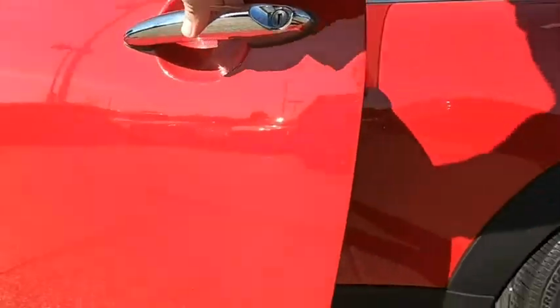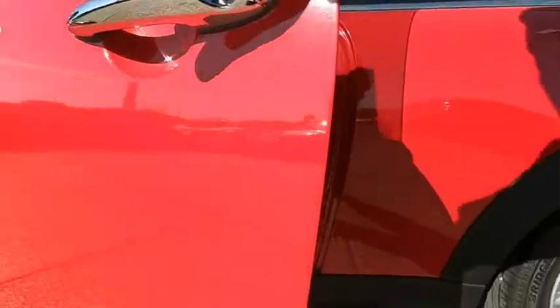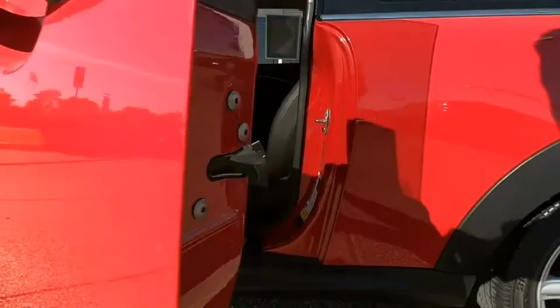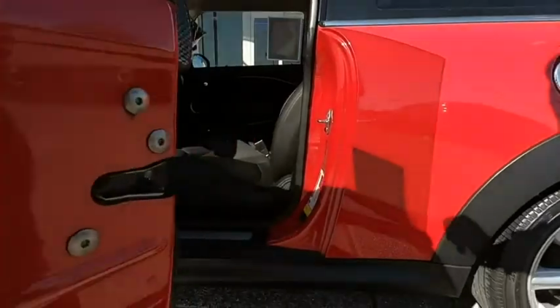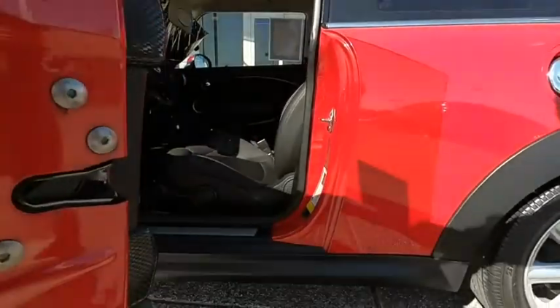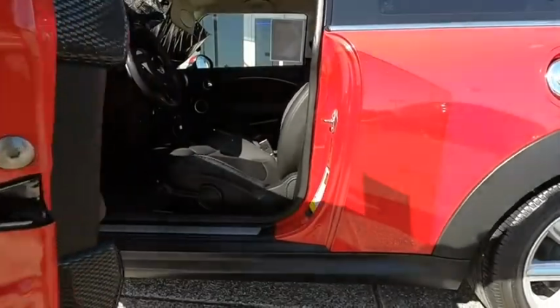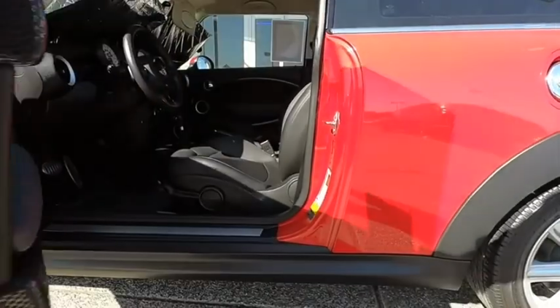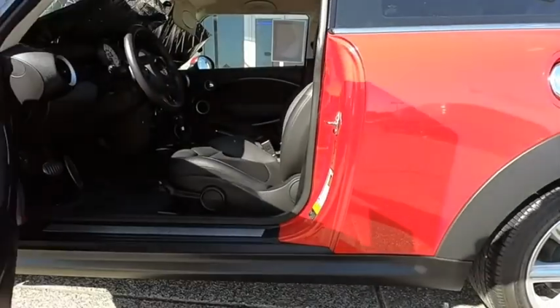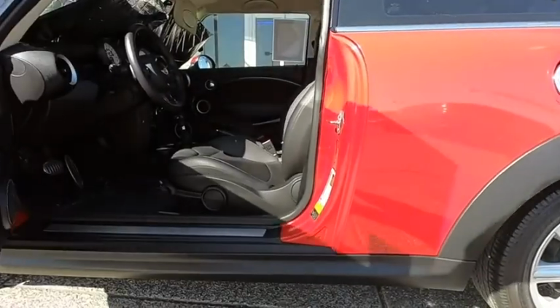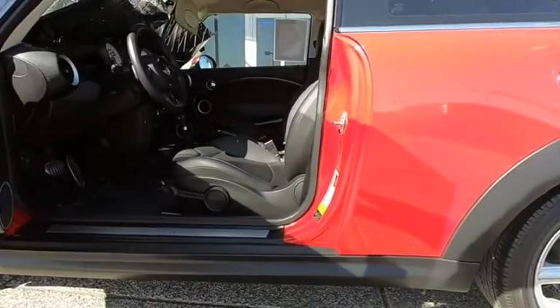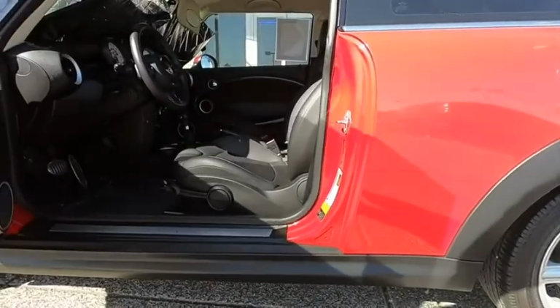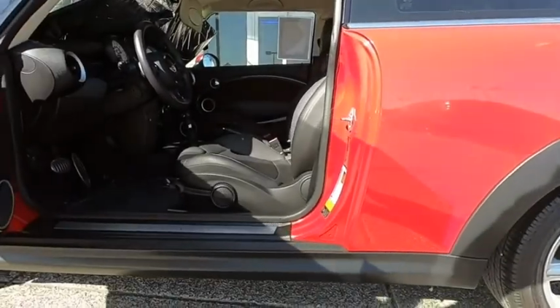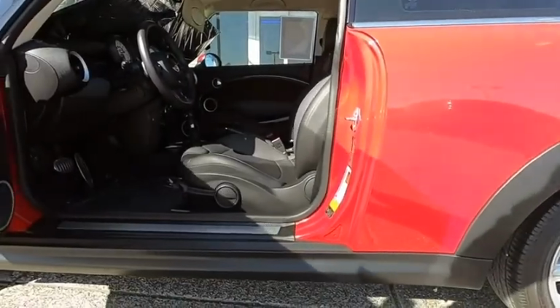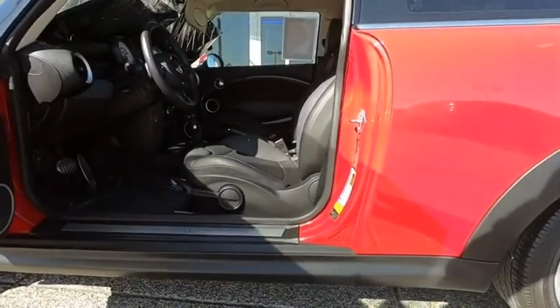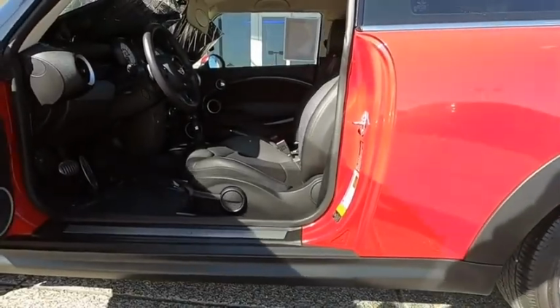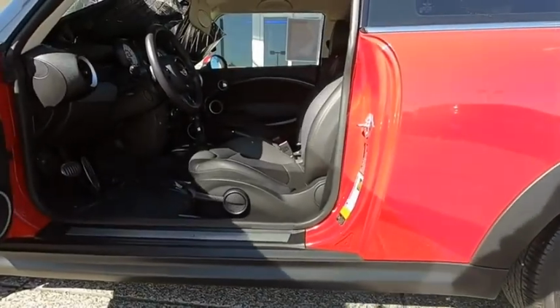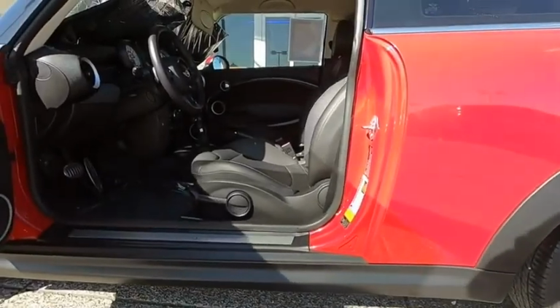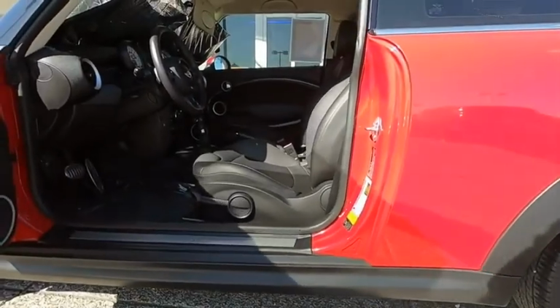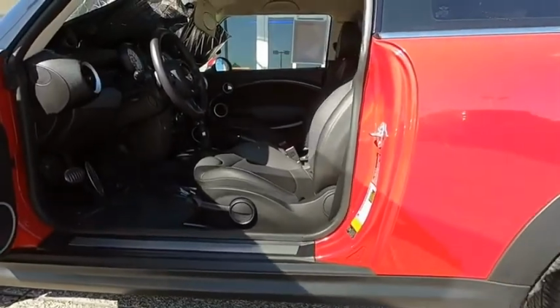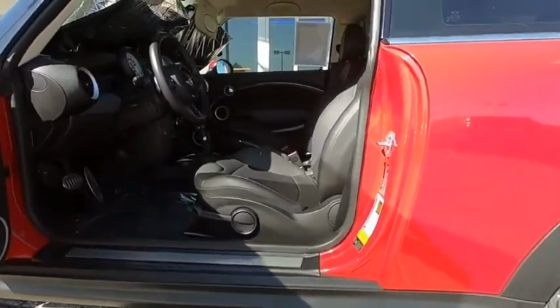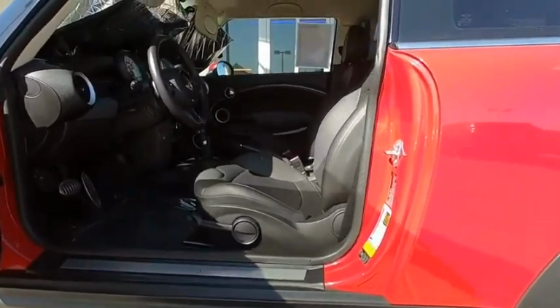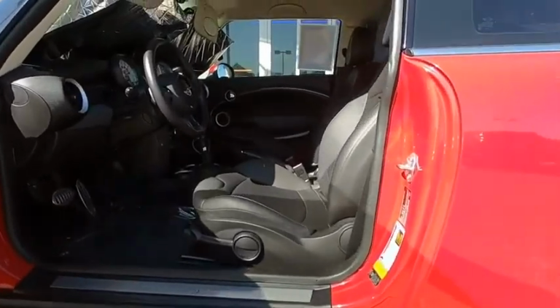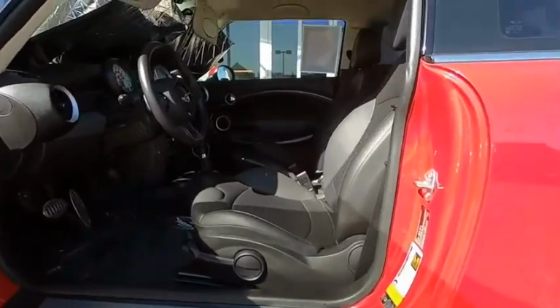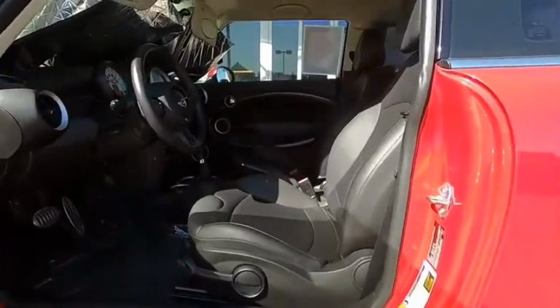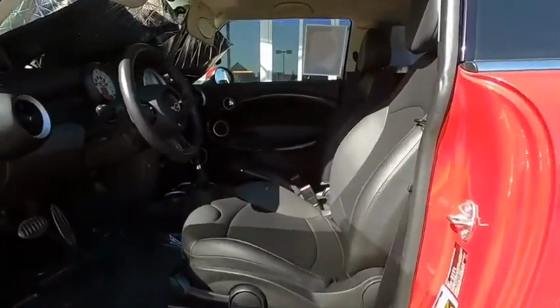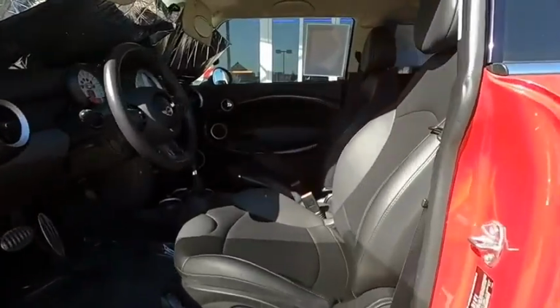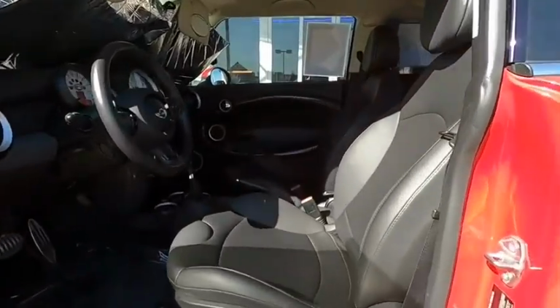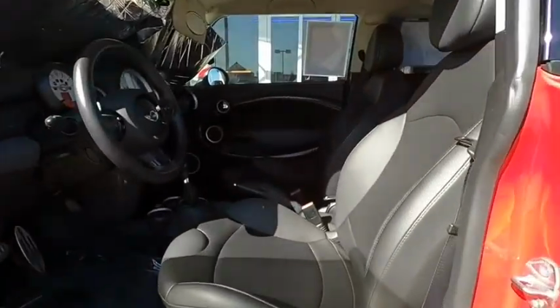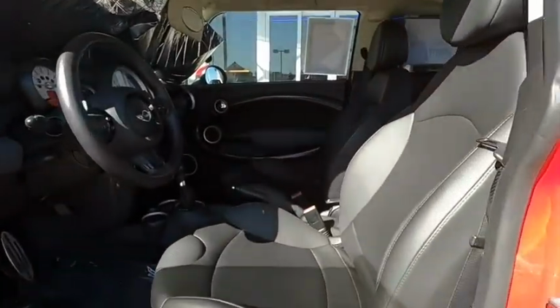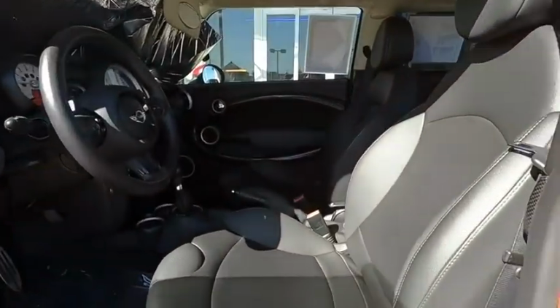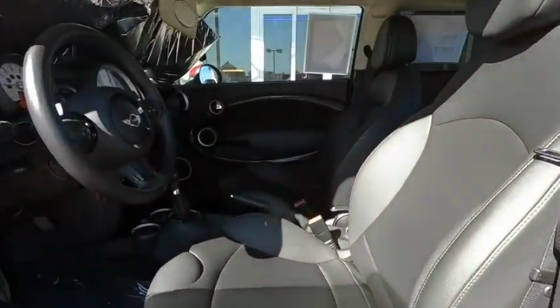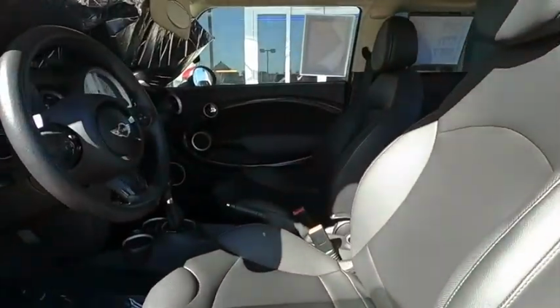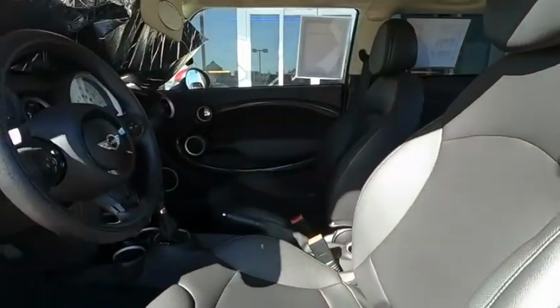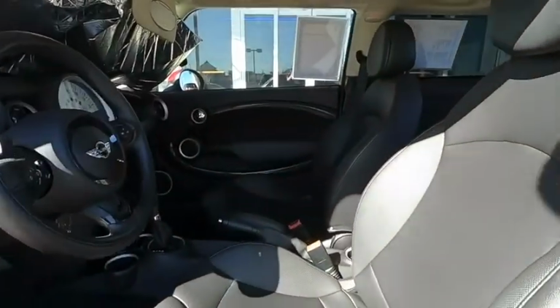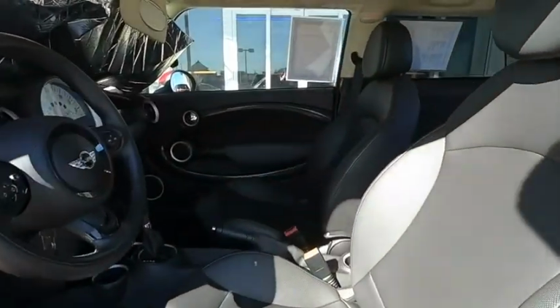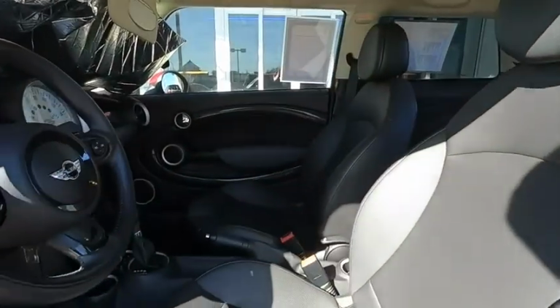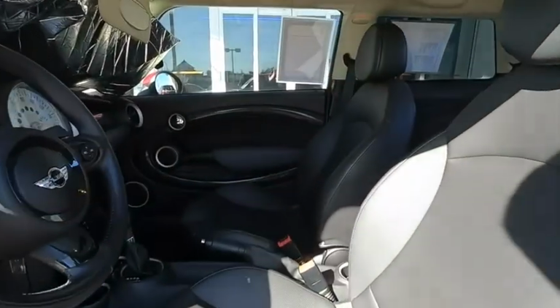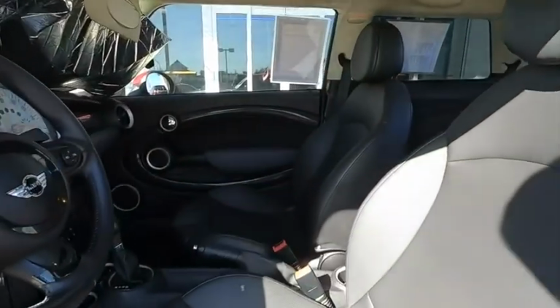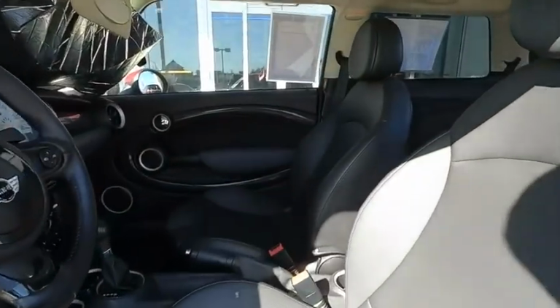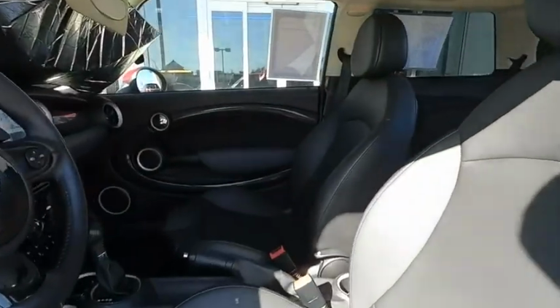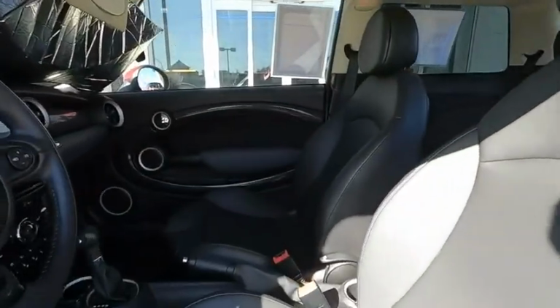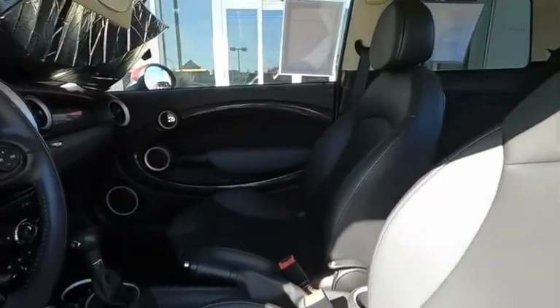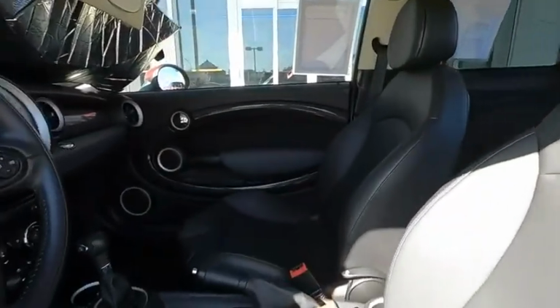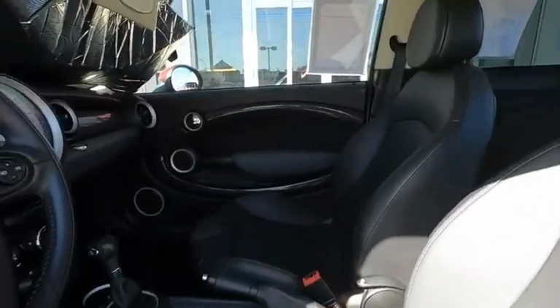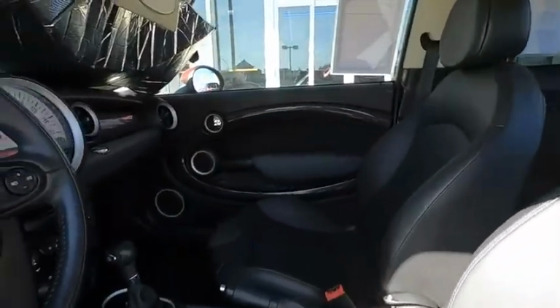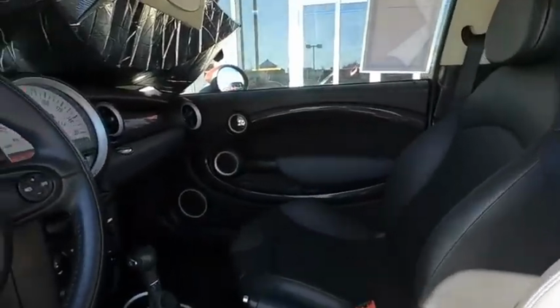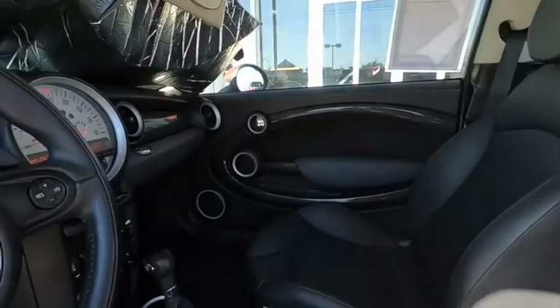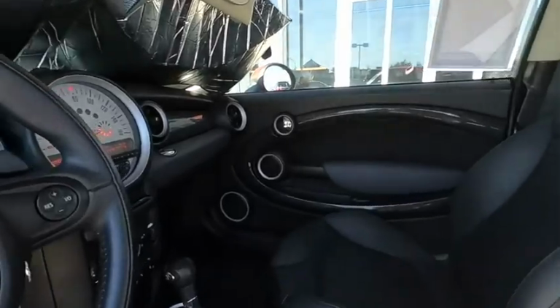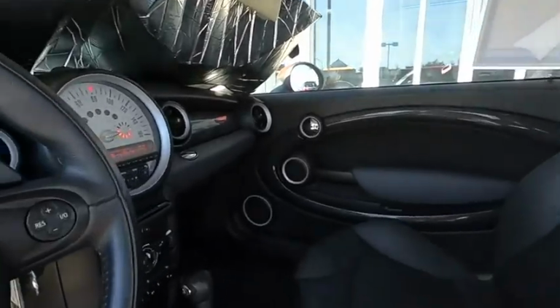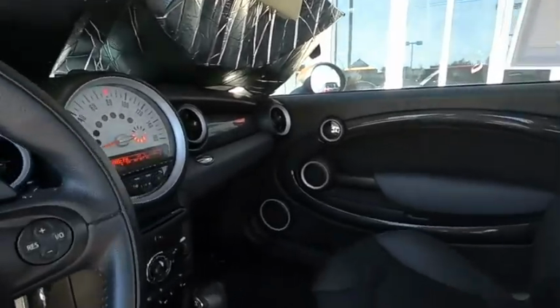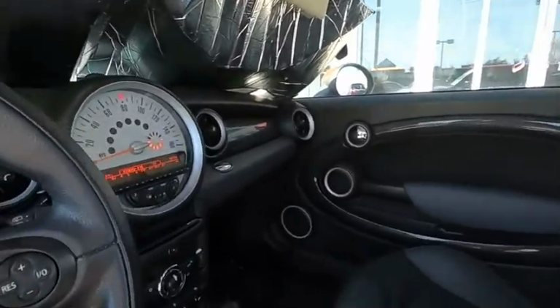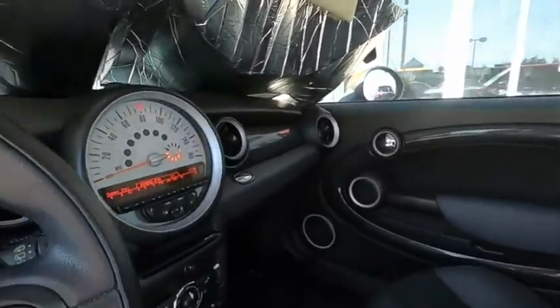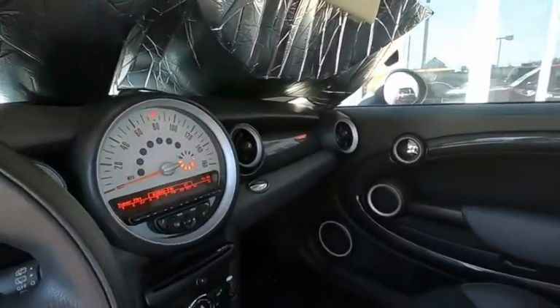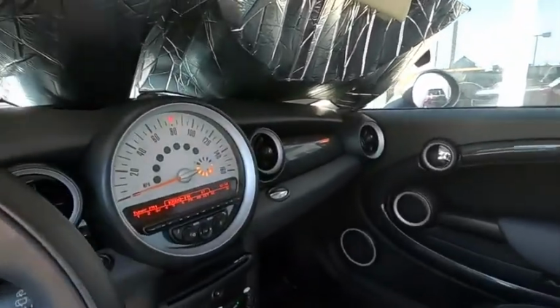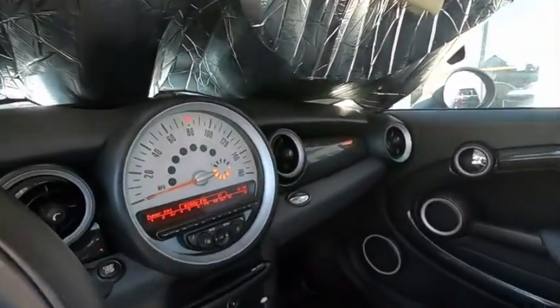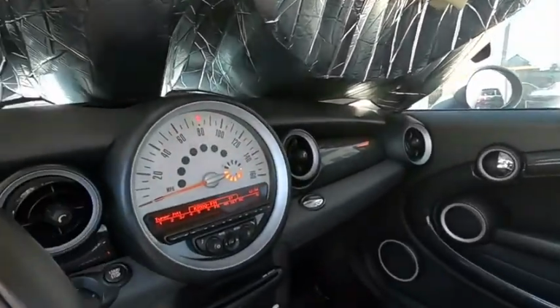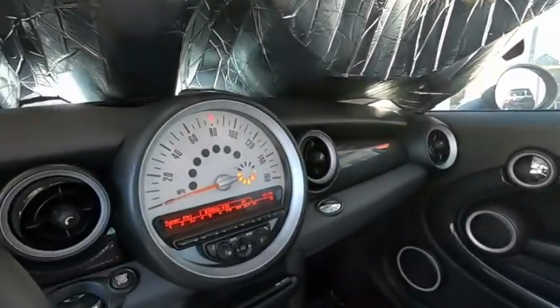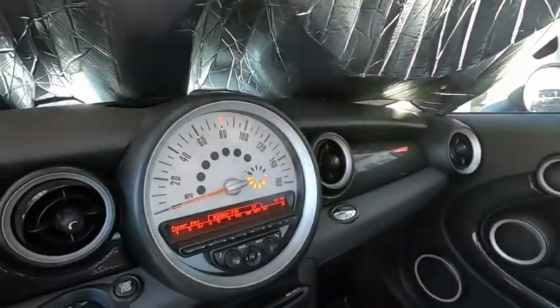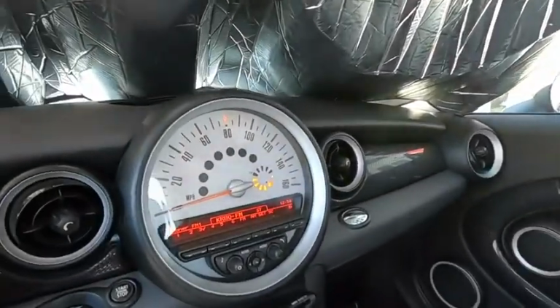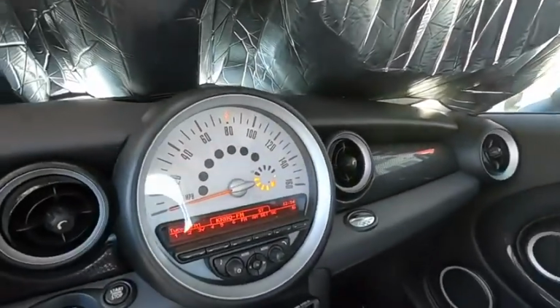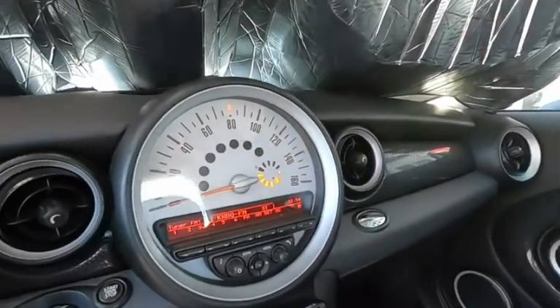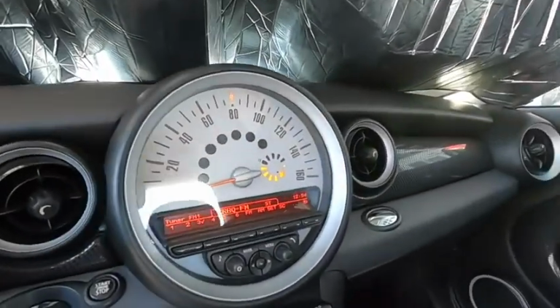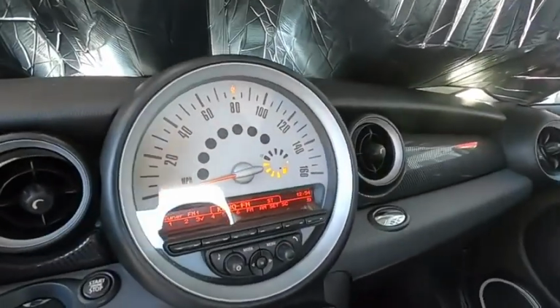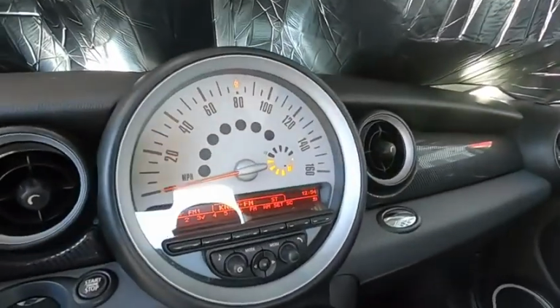CD player, MP3 player, fog lamps, bucket seats. This vehicle offers reliability and good looks at a great price.